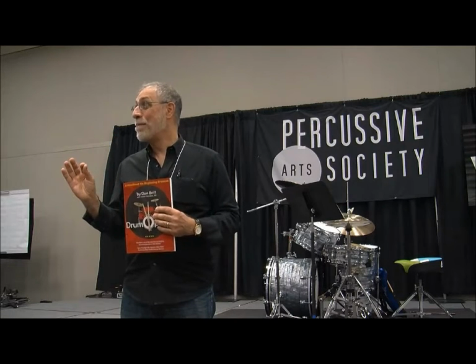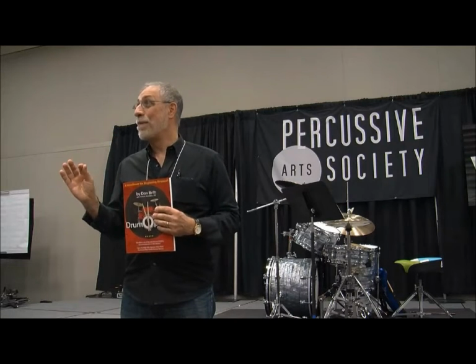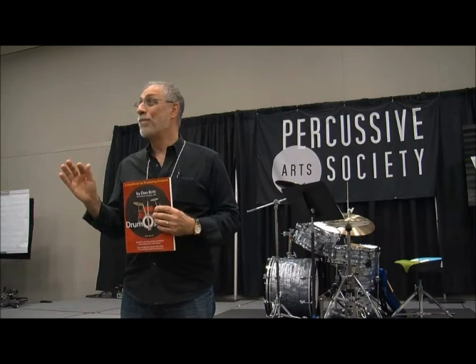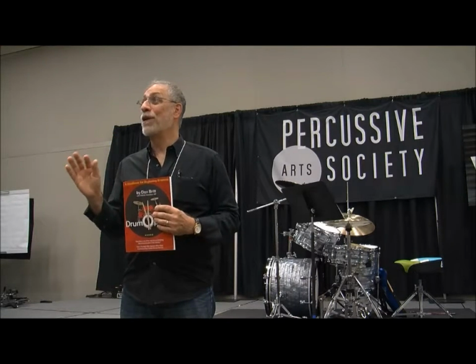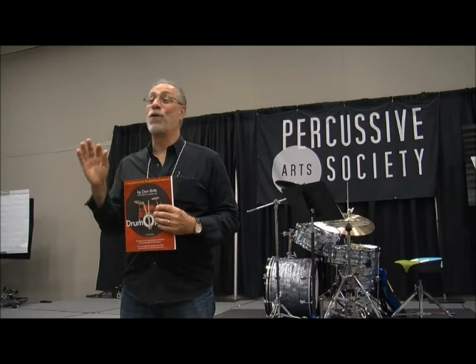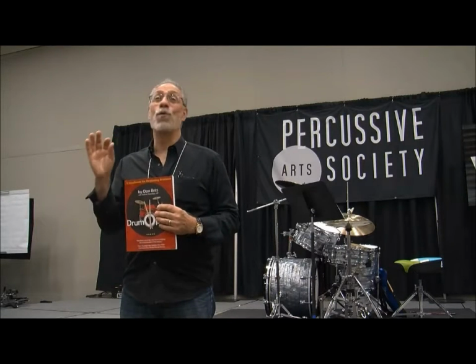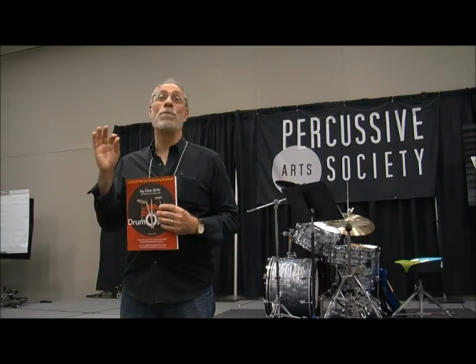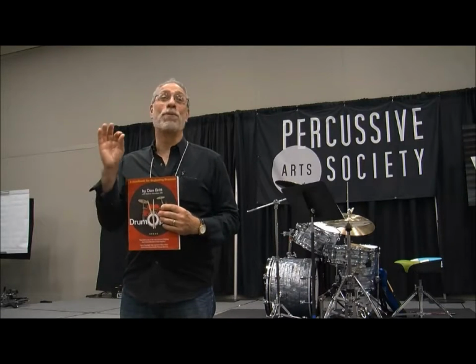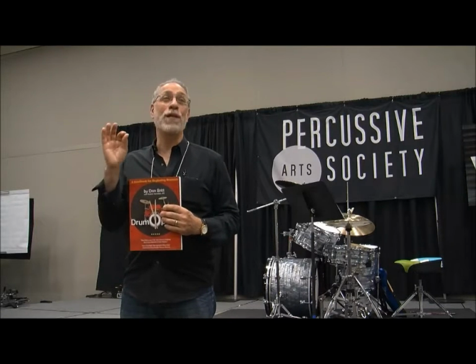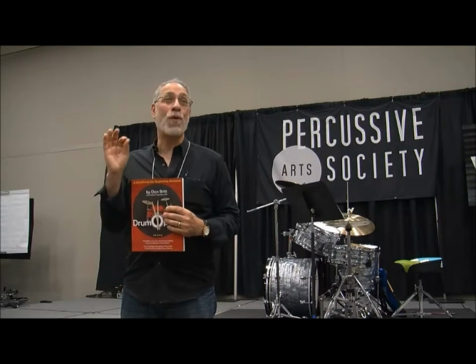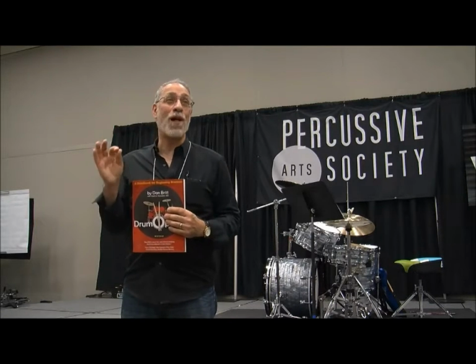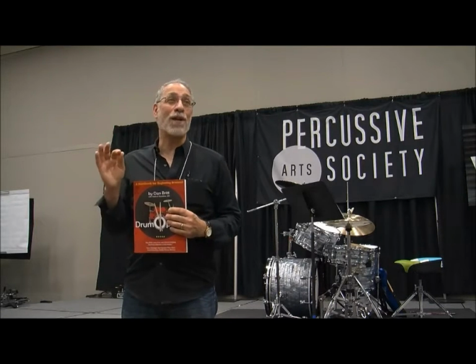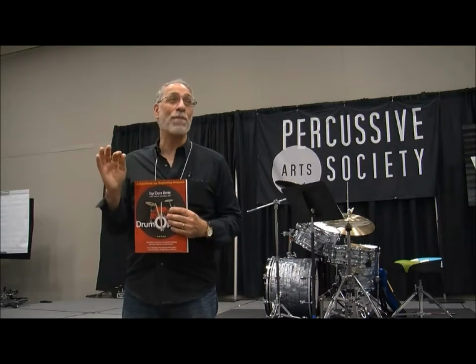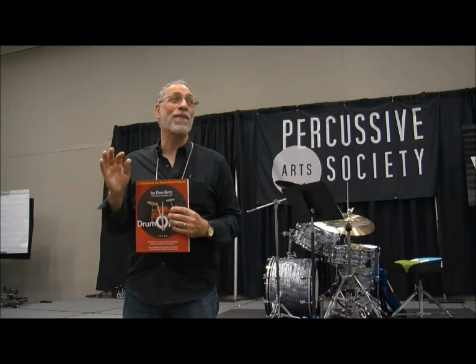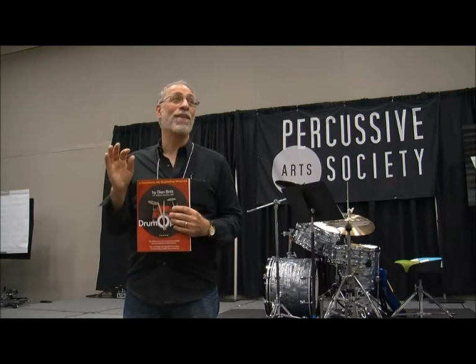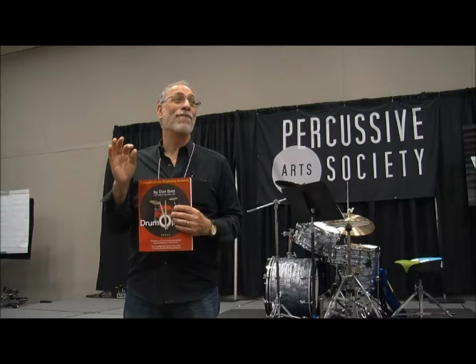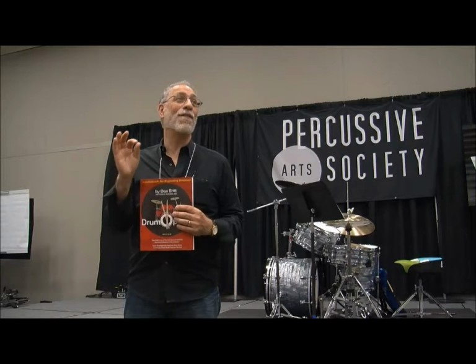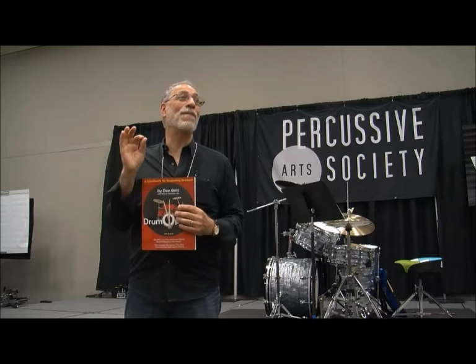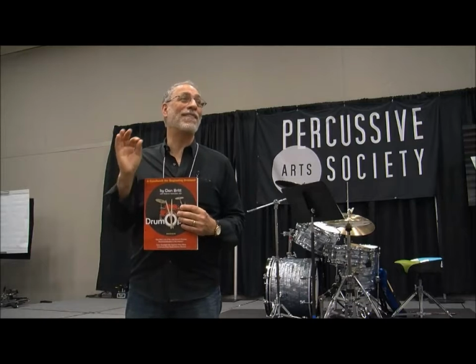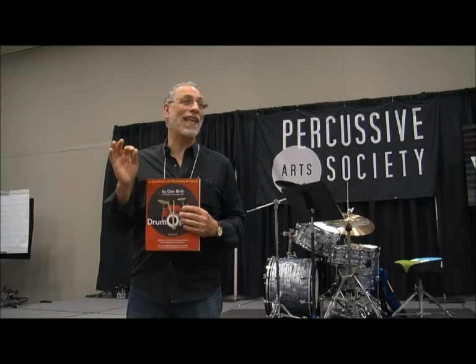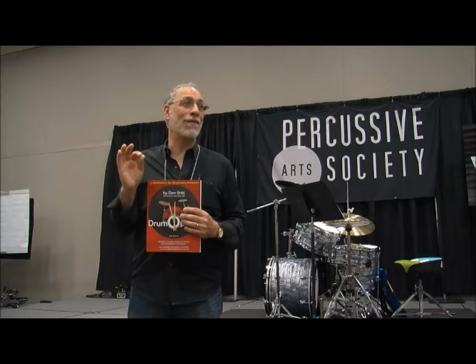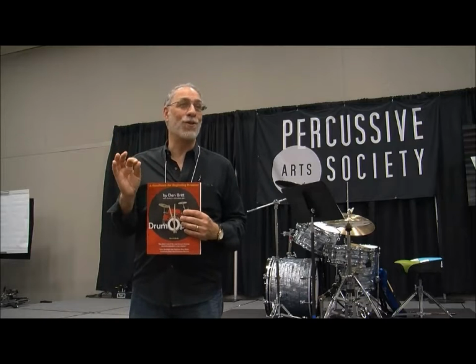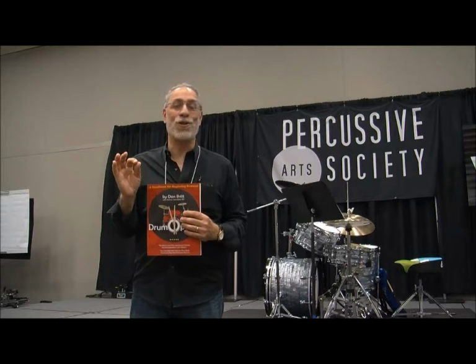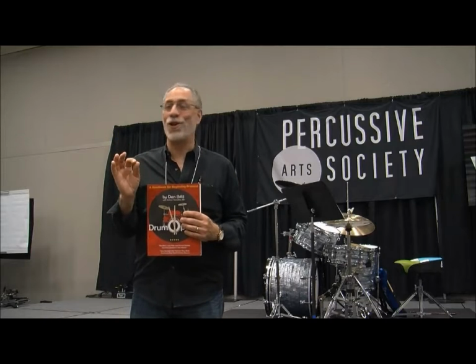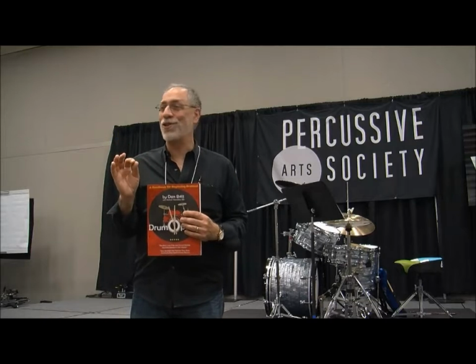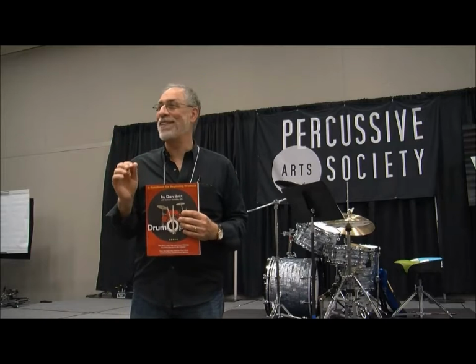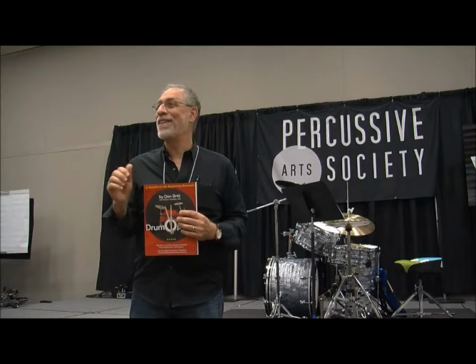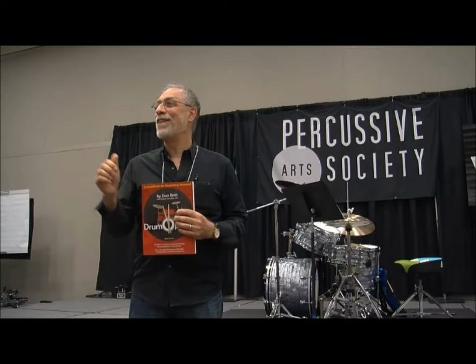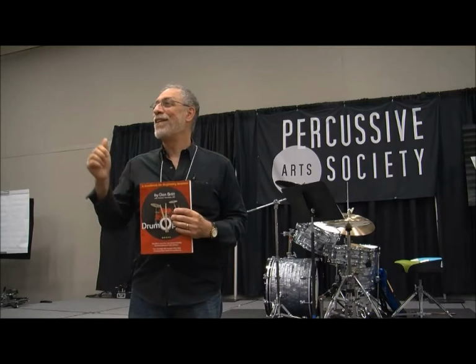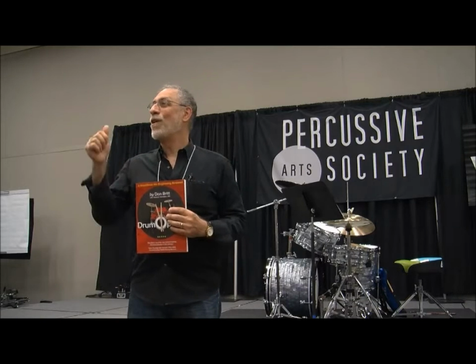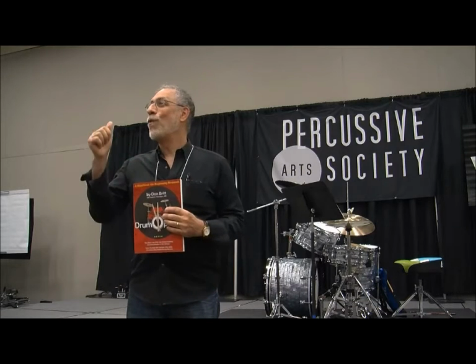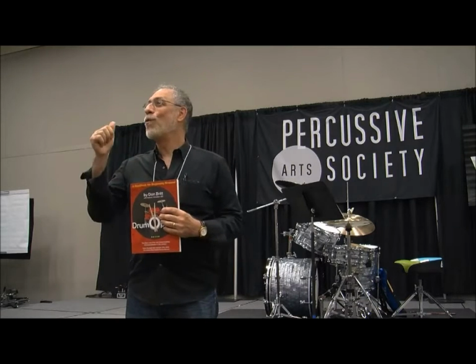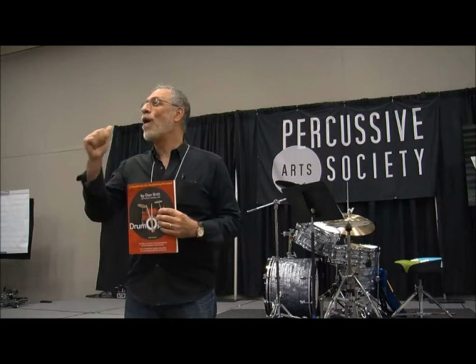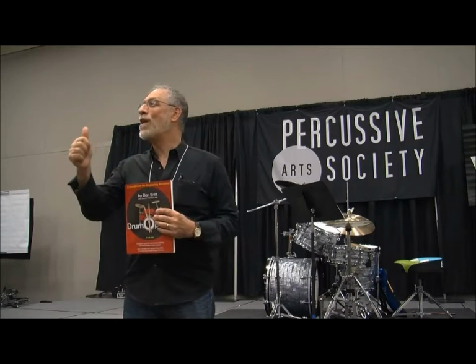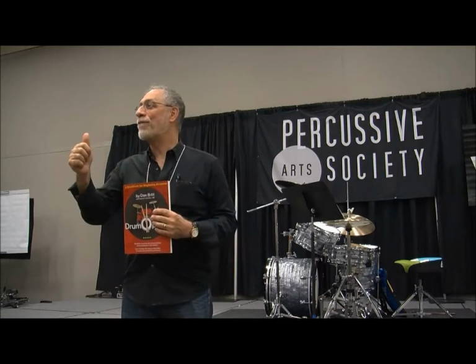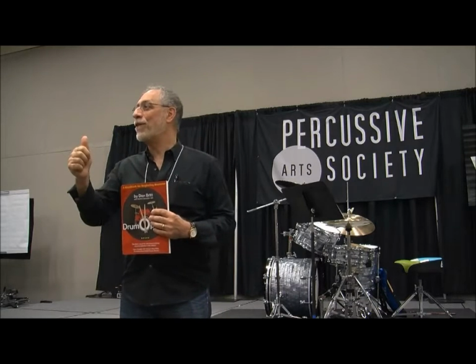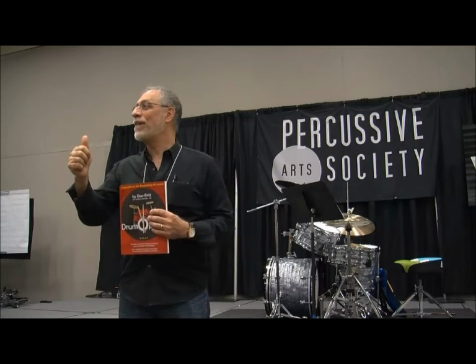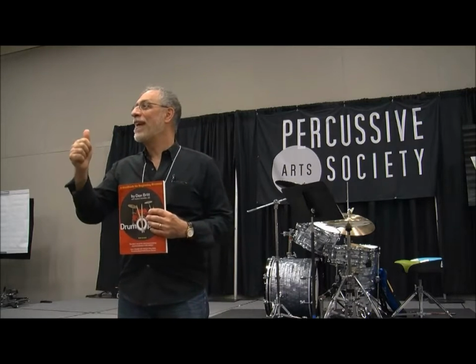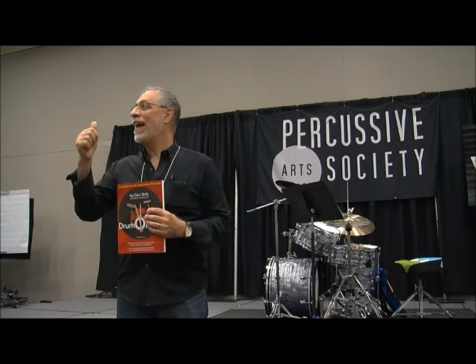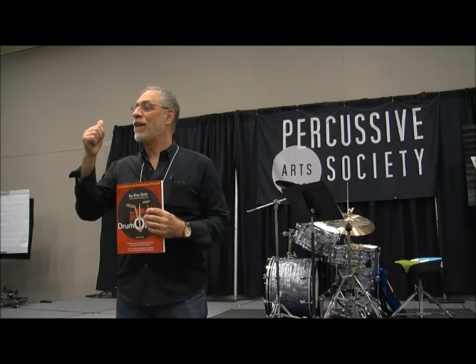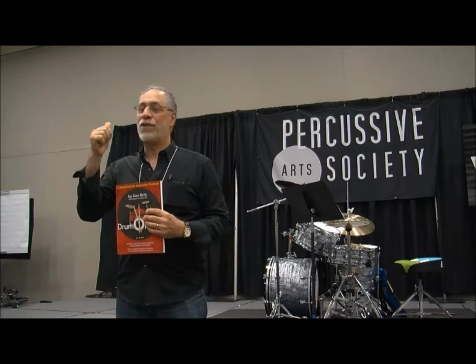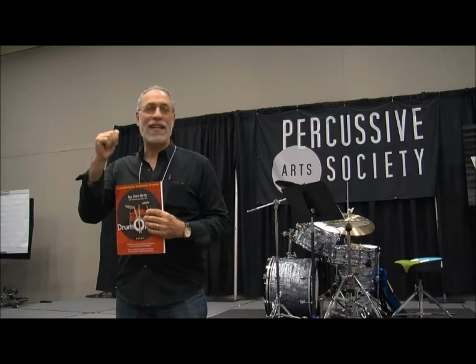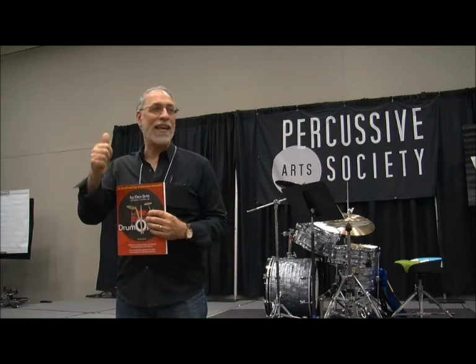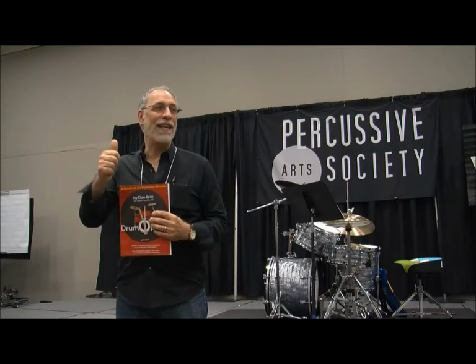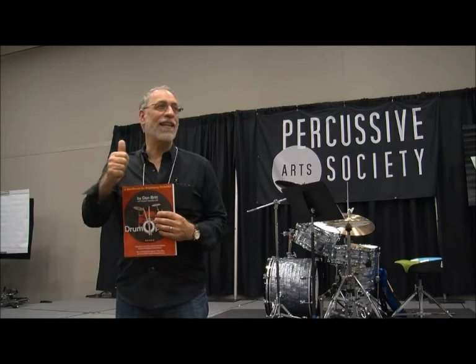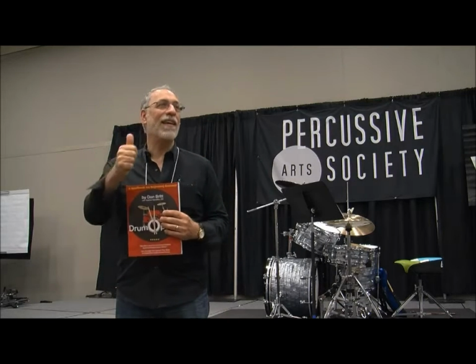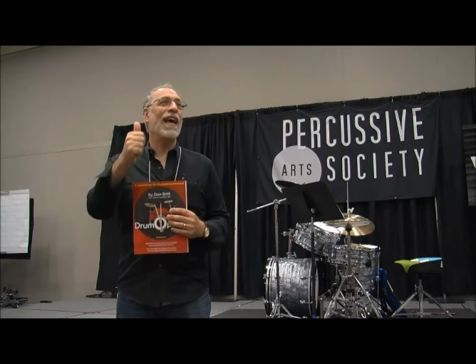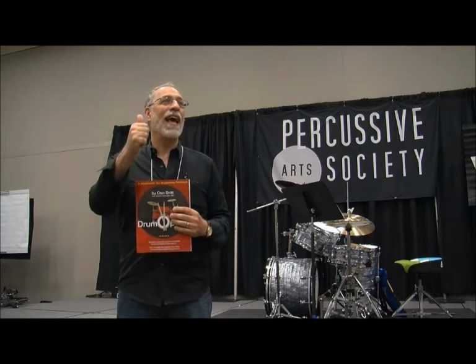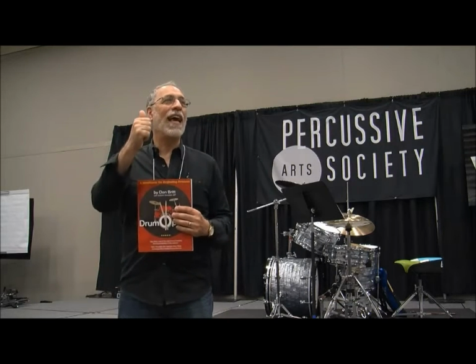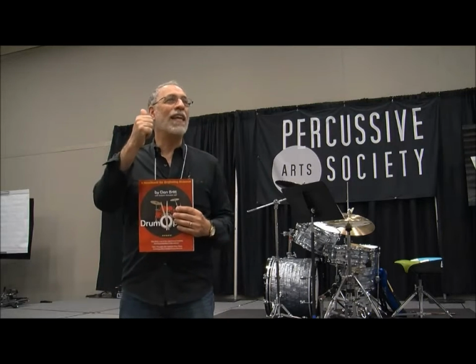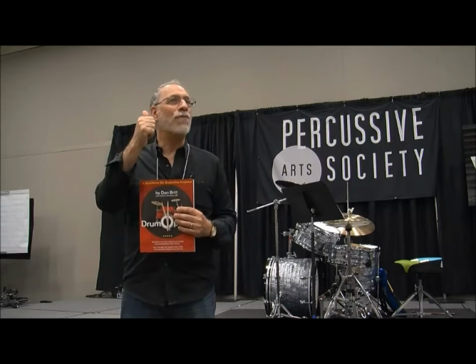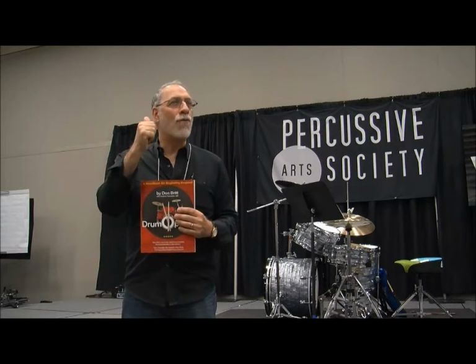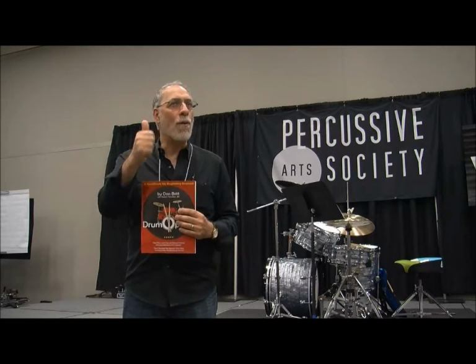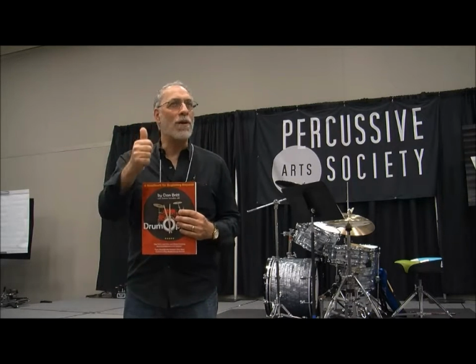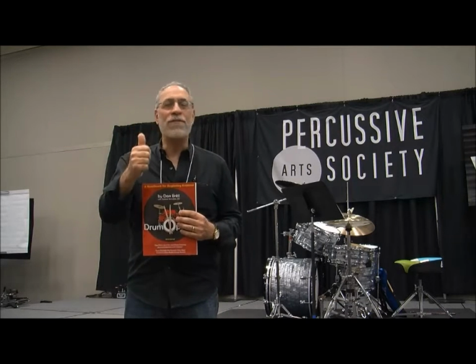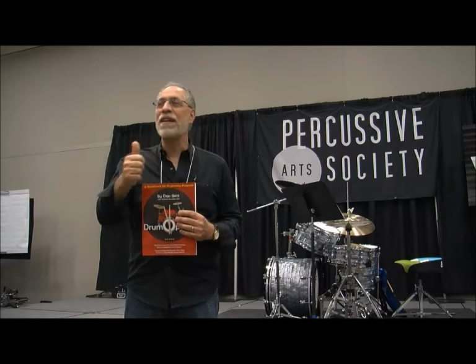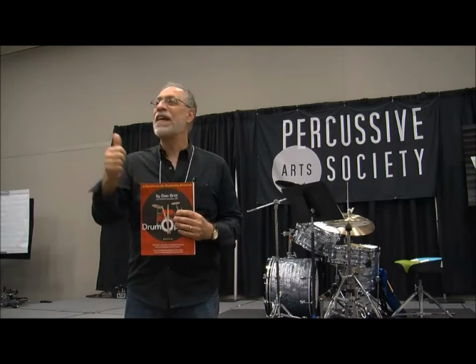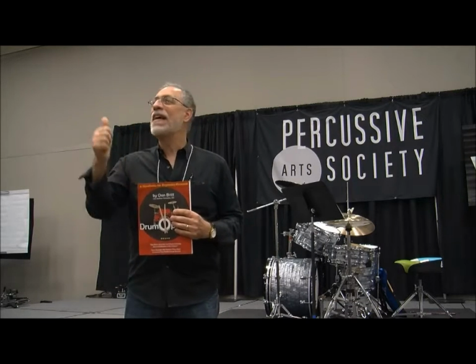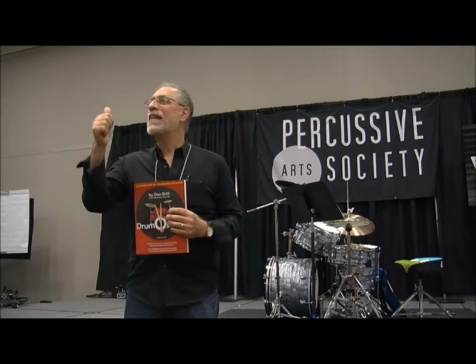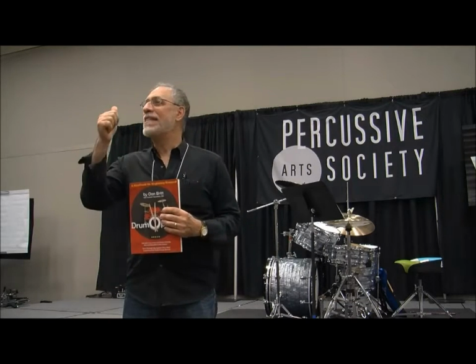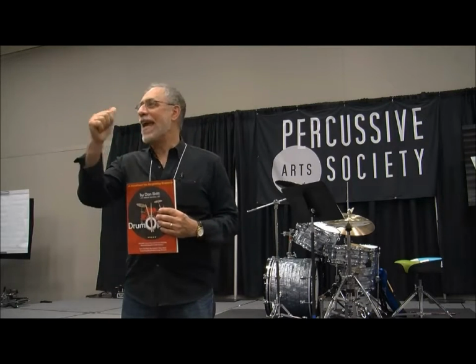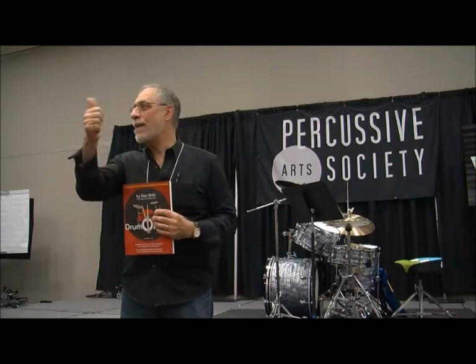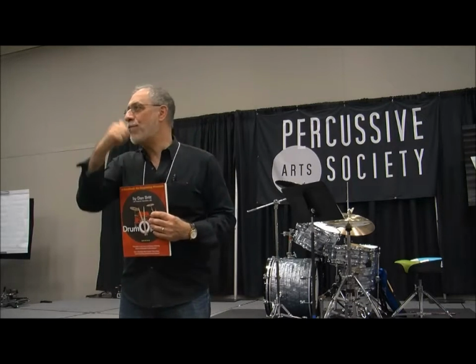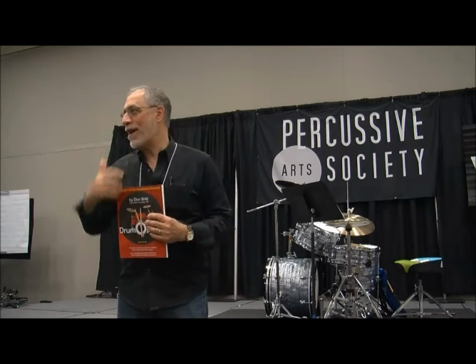Please welcome, from the state of New Jersey, the wonderful and entertaining and informative Dan Britt.